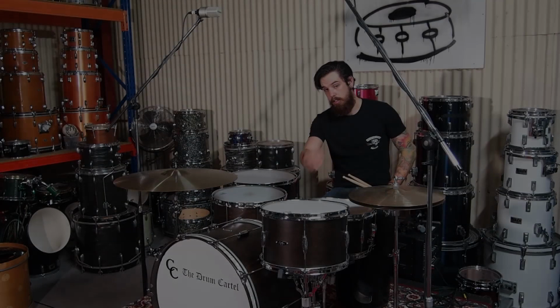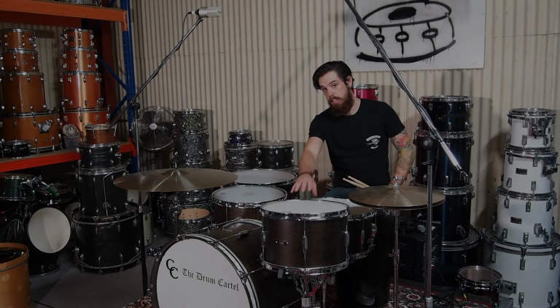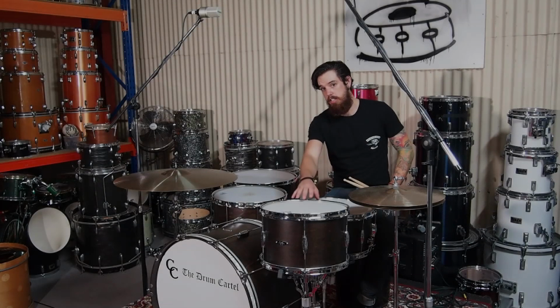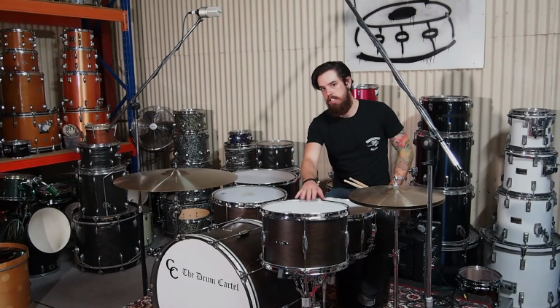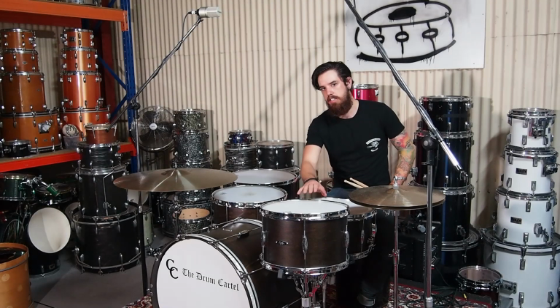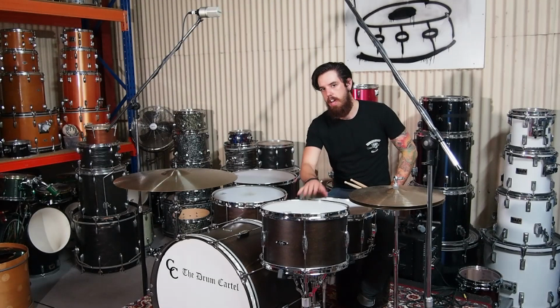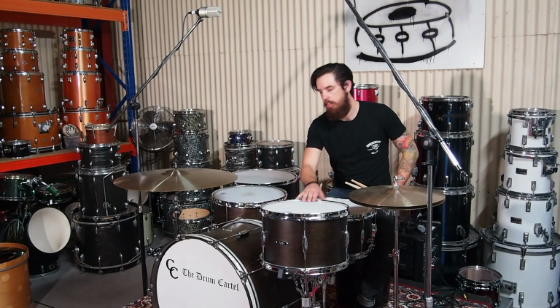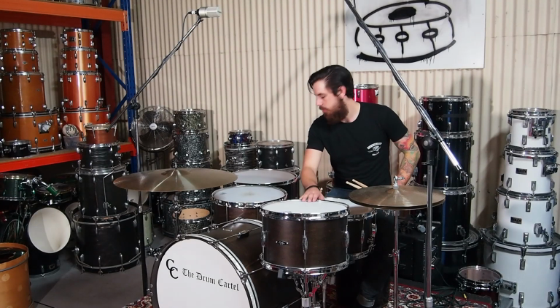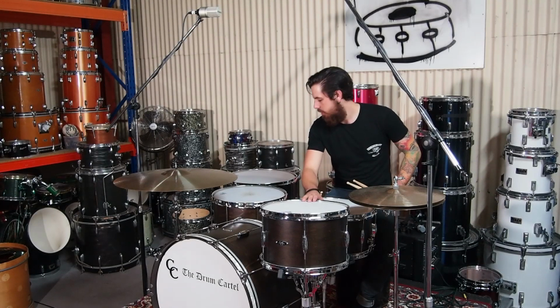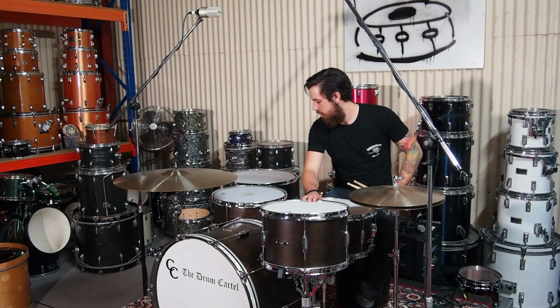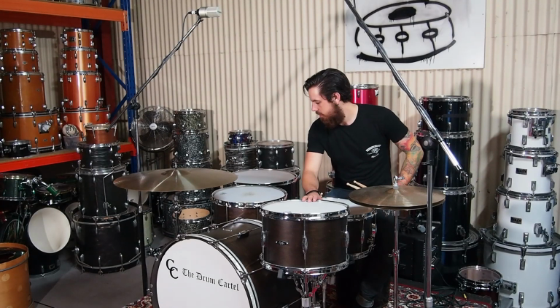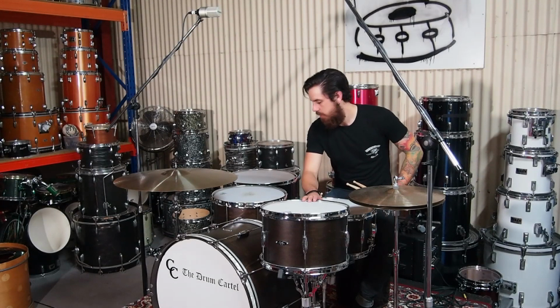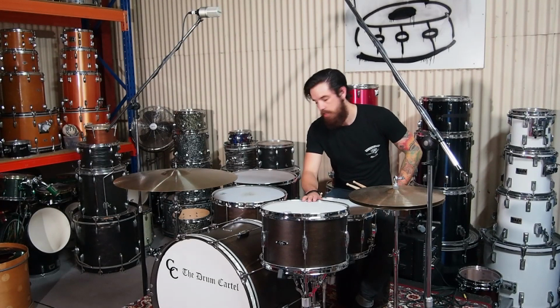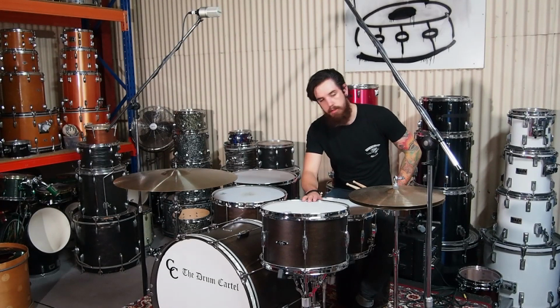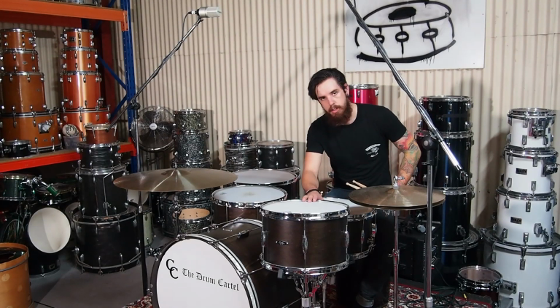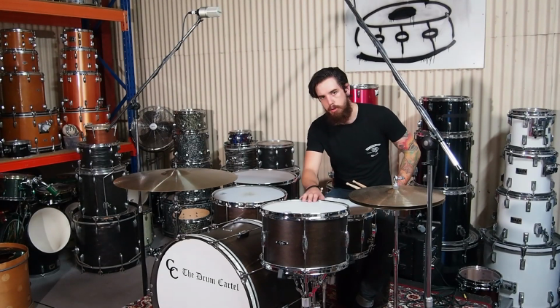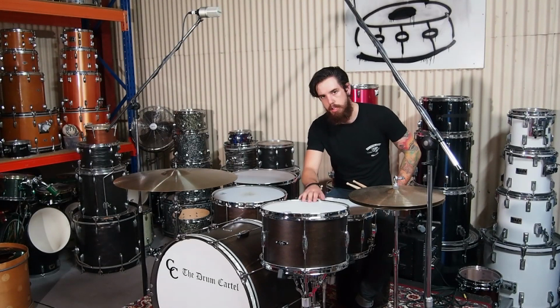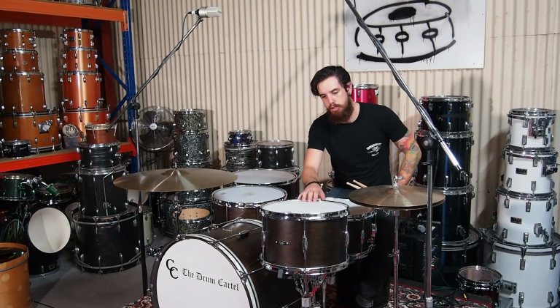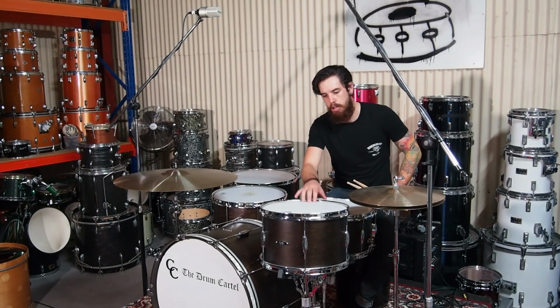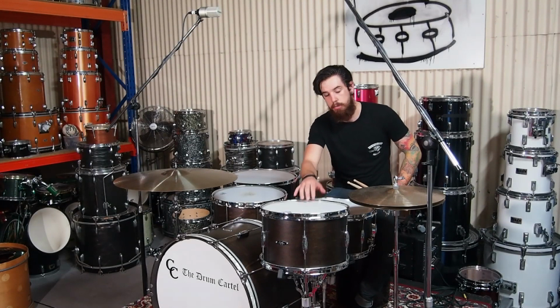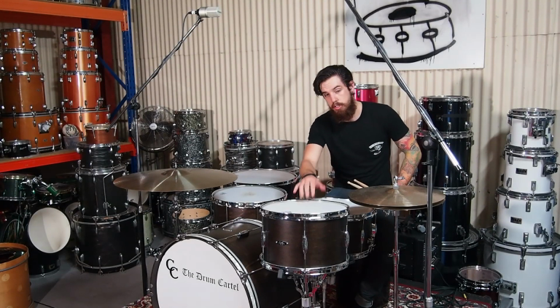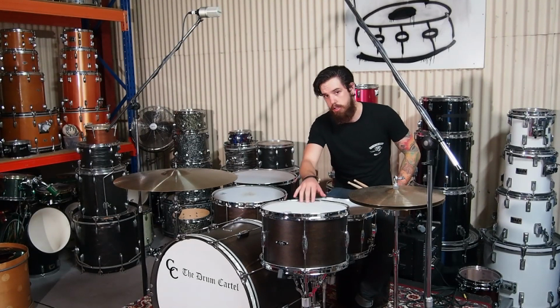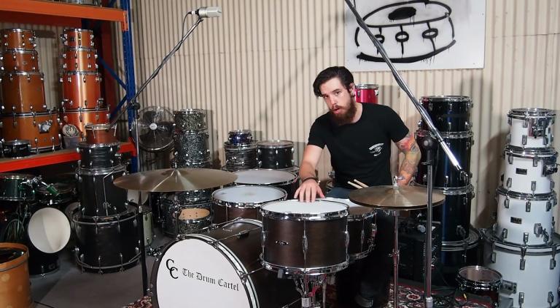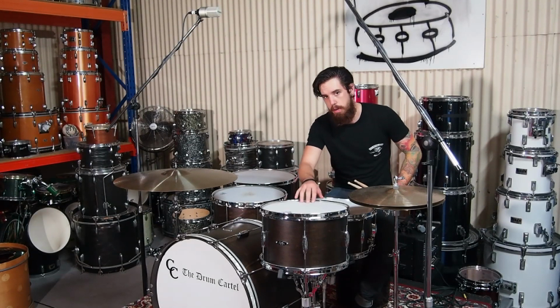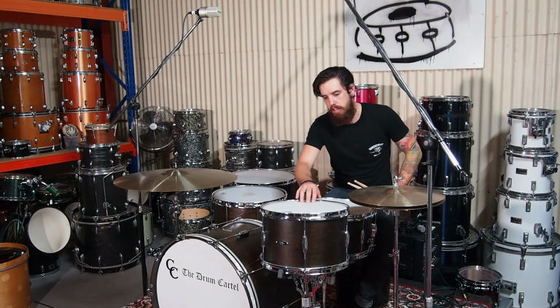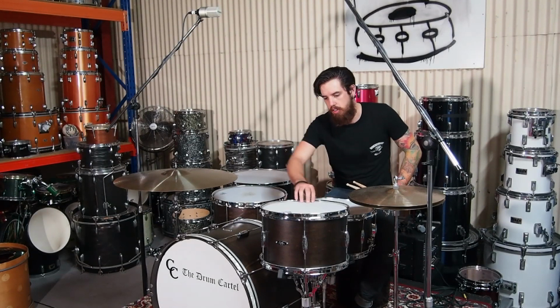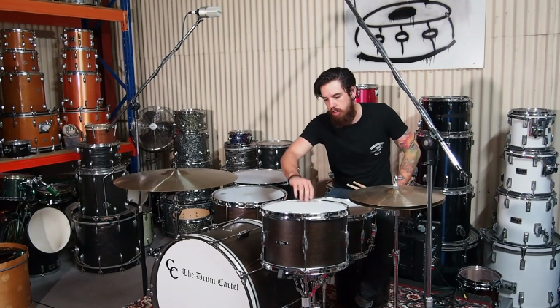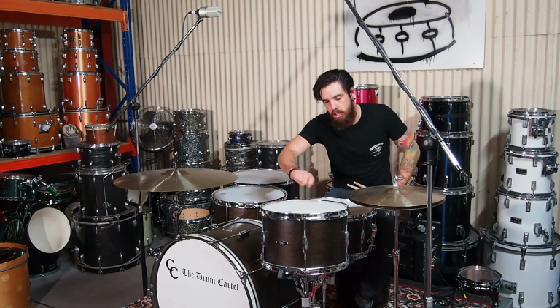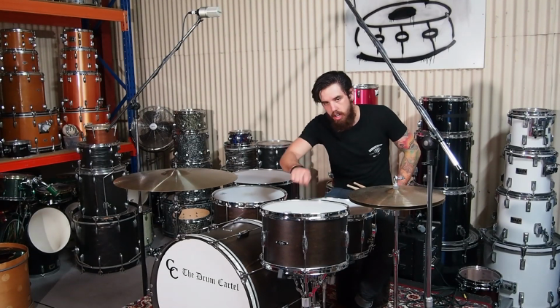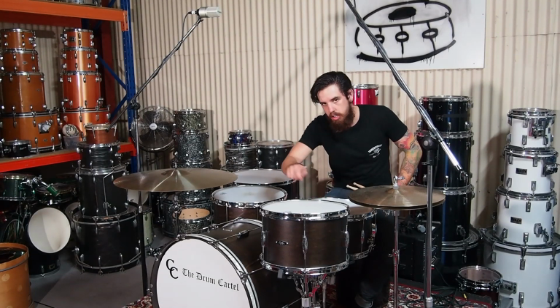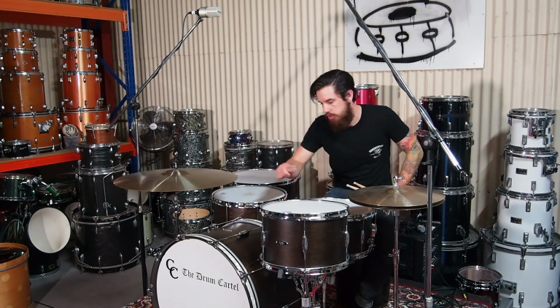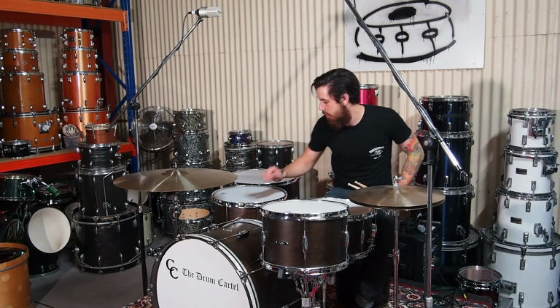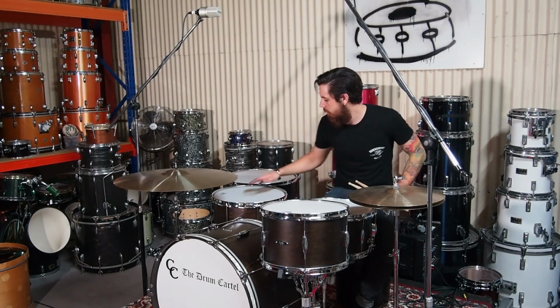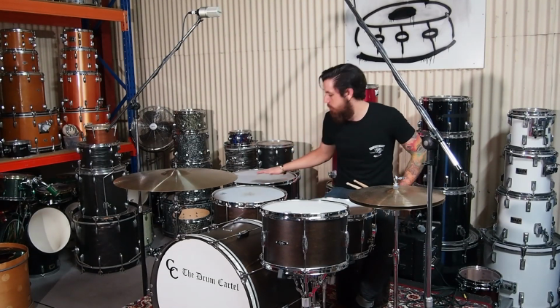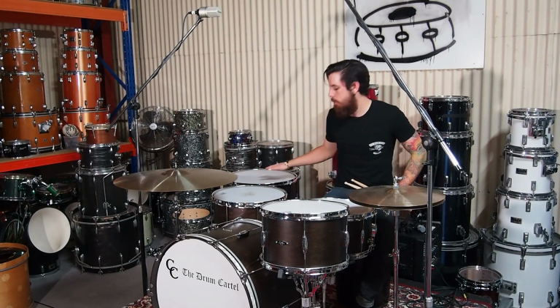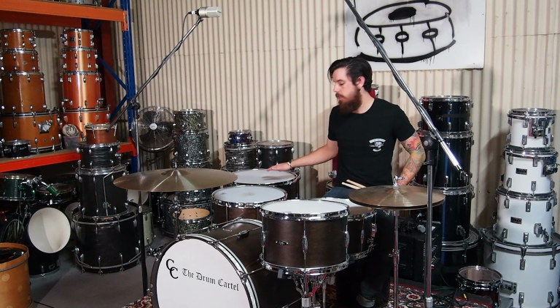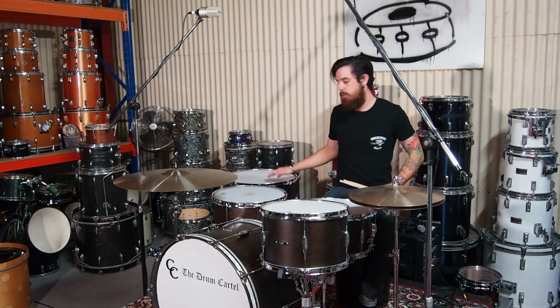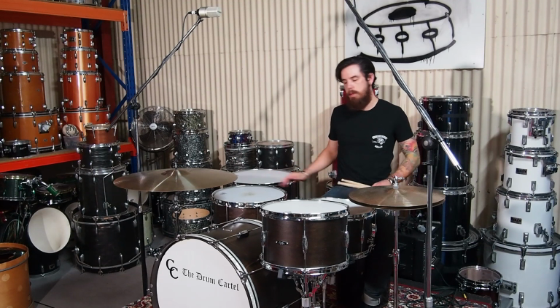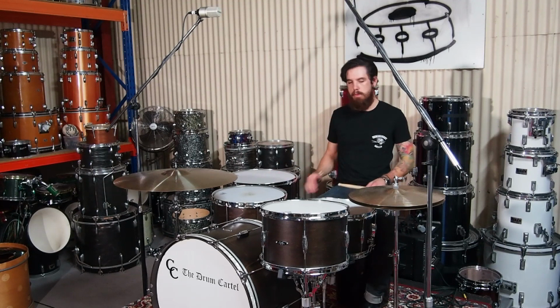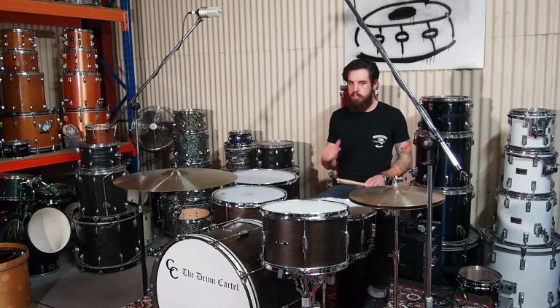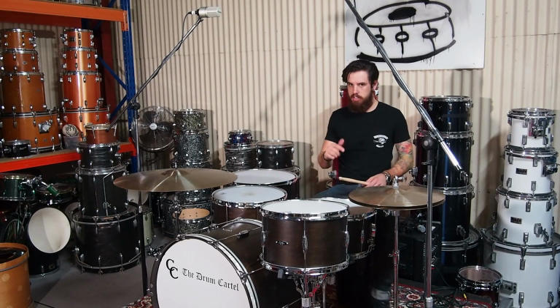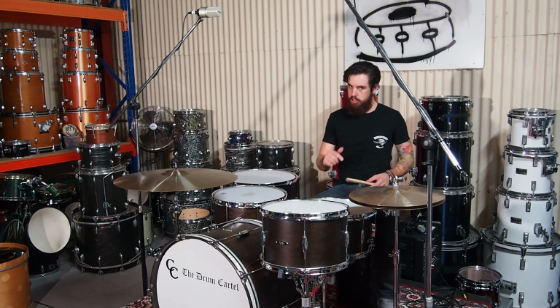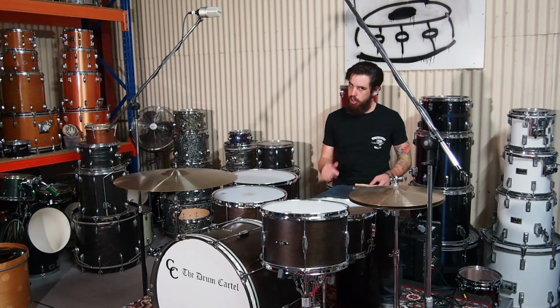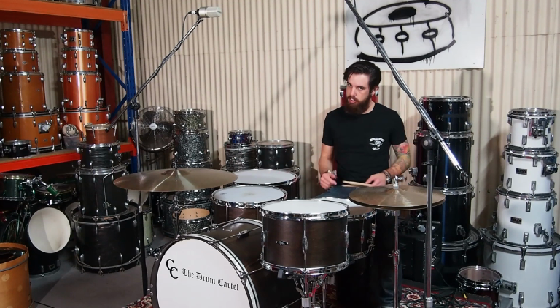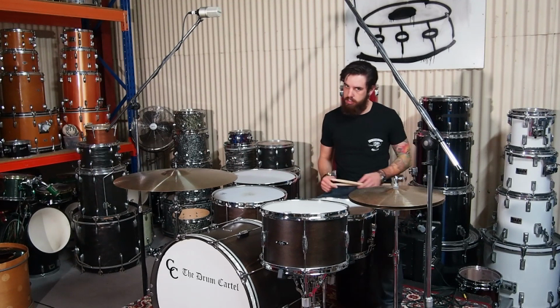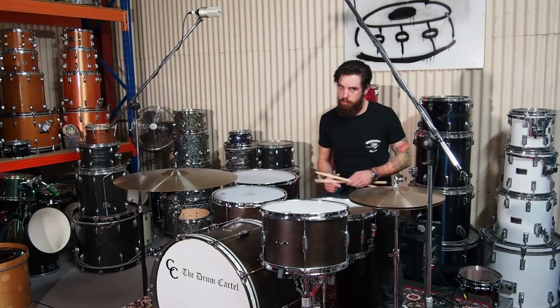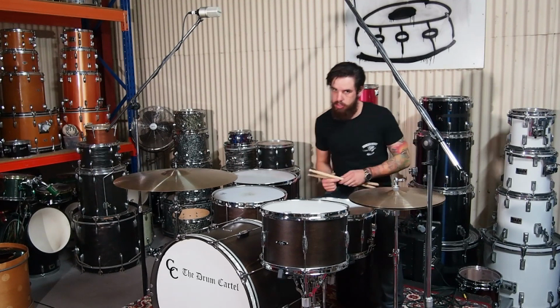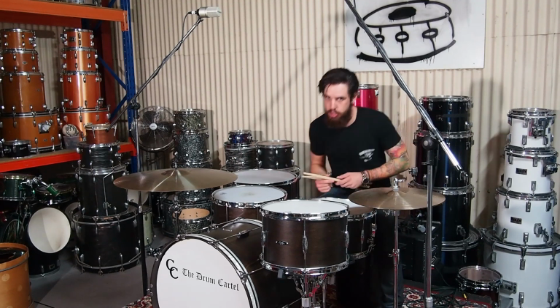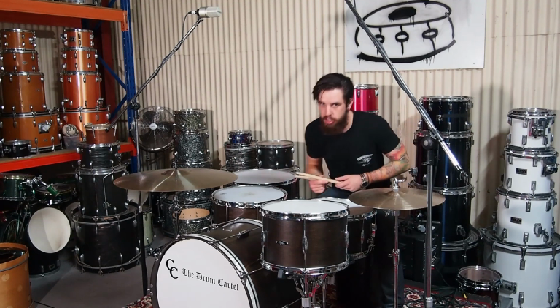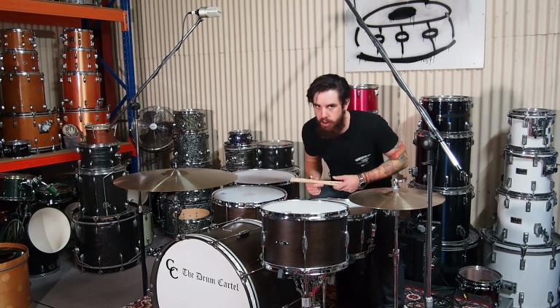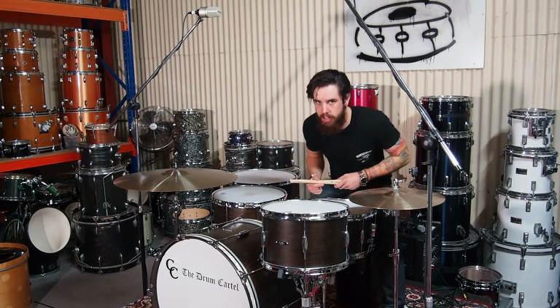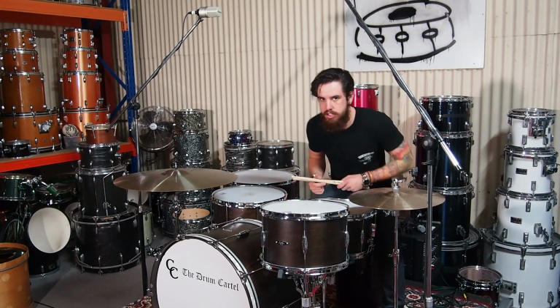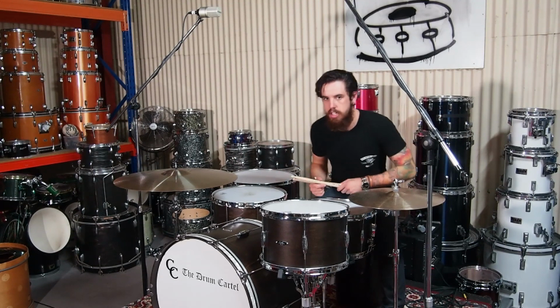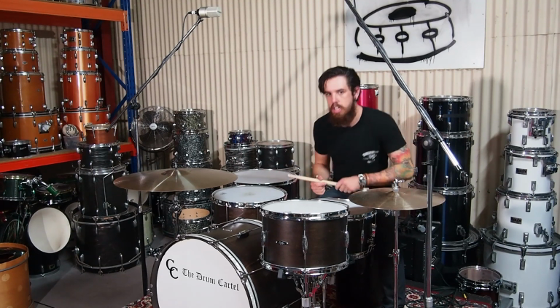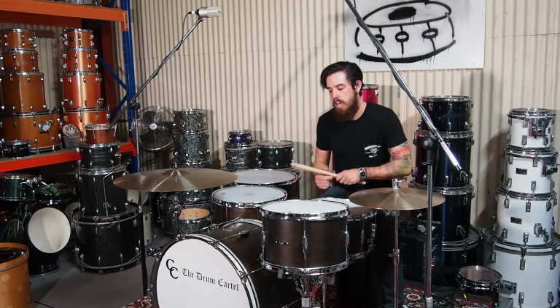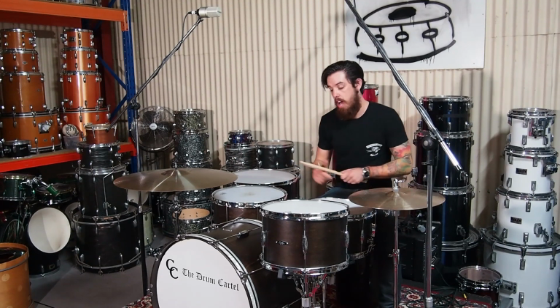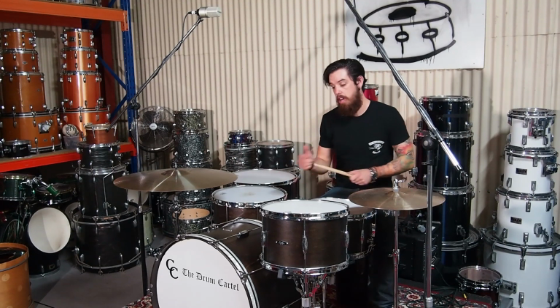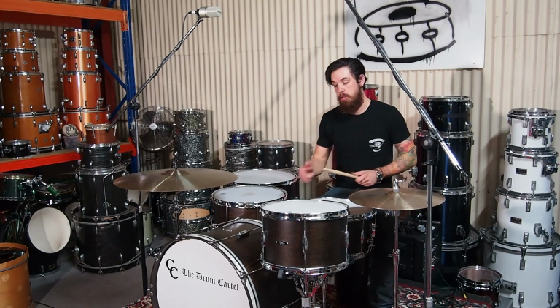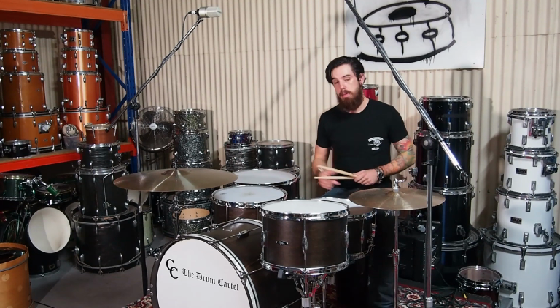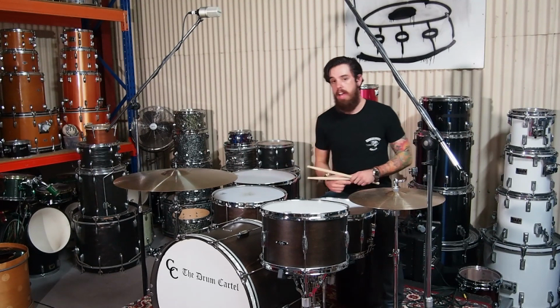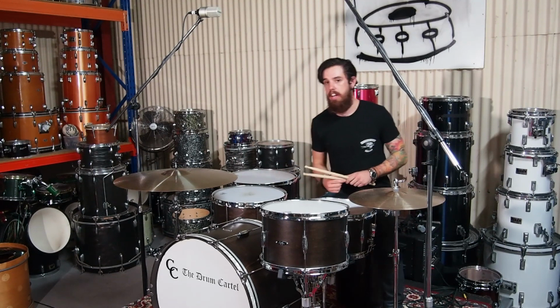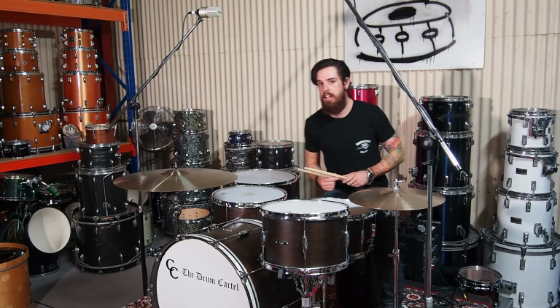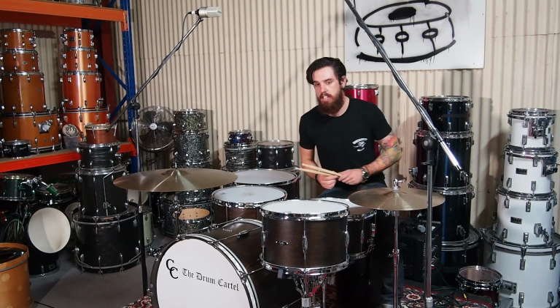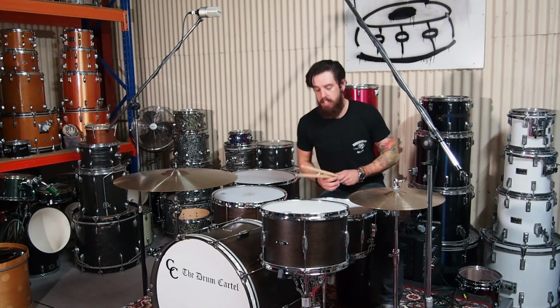I literally just gave this kit a real quick tune-up — just the top heads only, cranked them up a little bit more just to show you some of the tuning range in the Playdate kits.